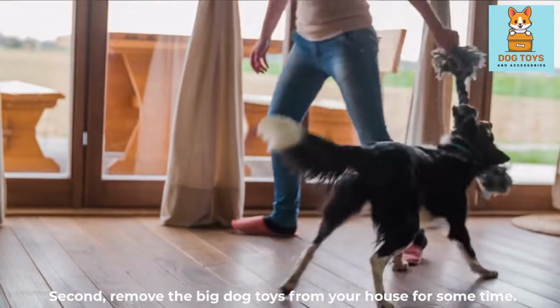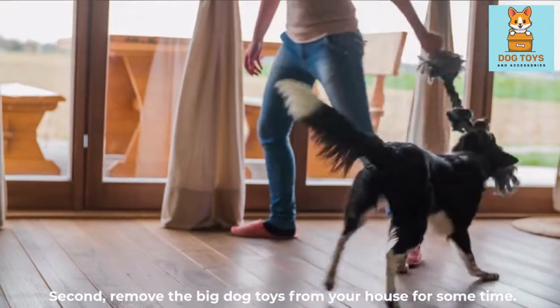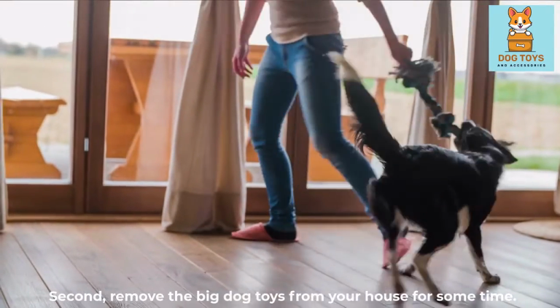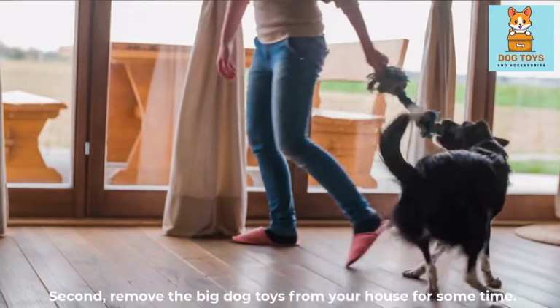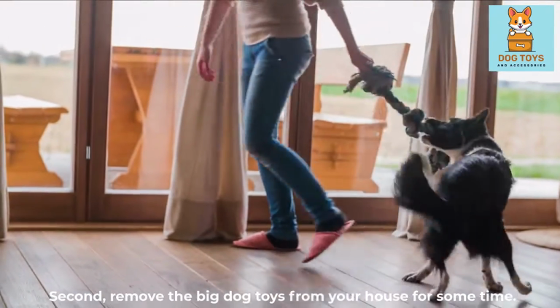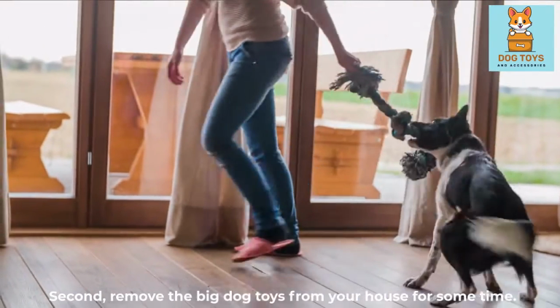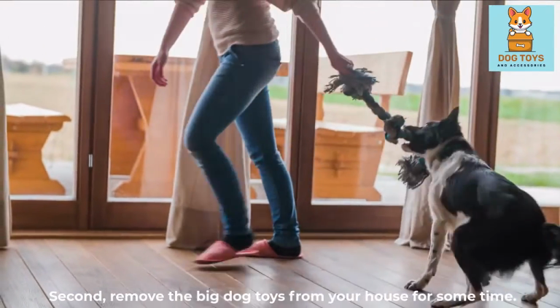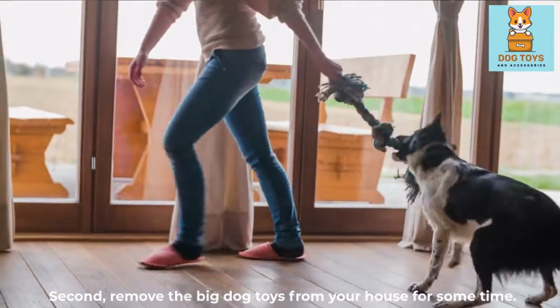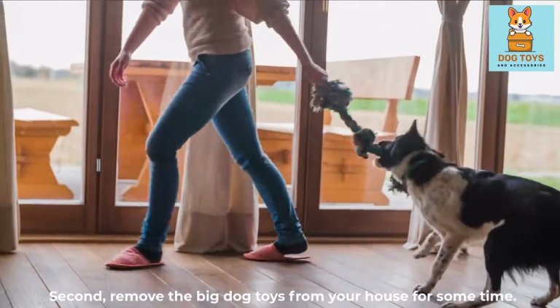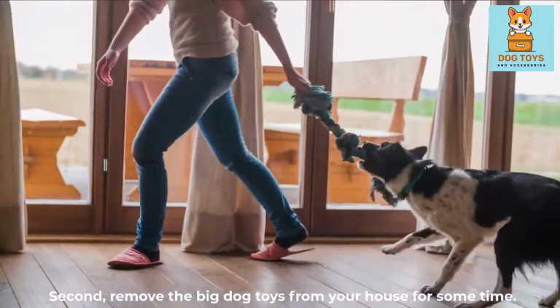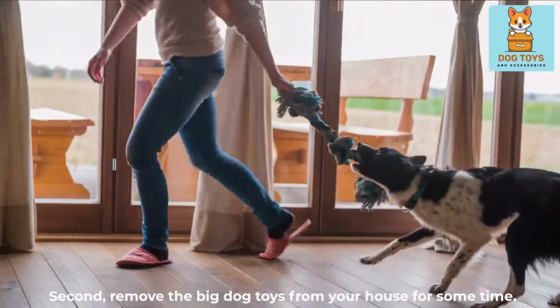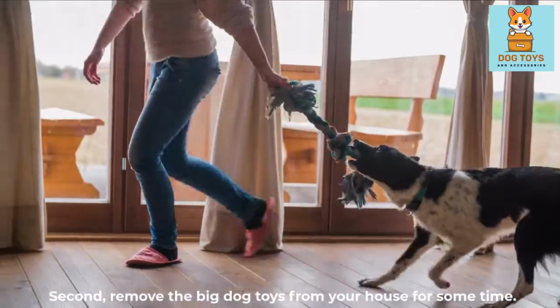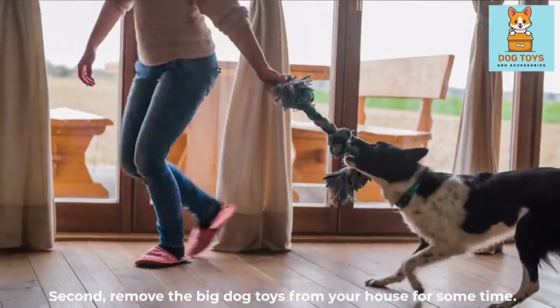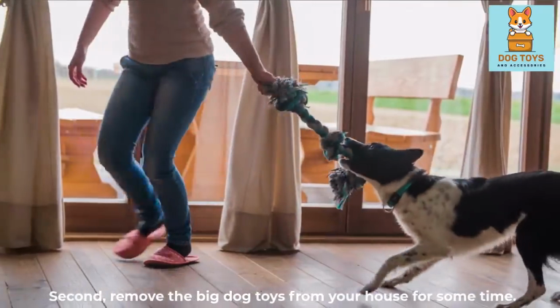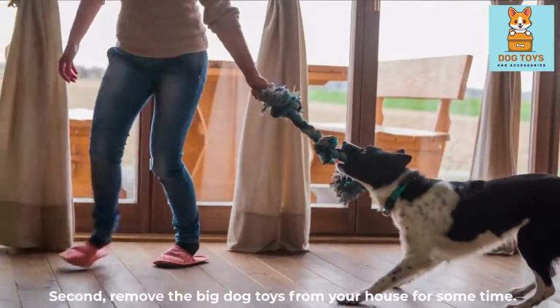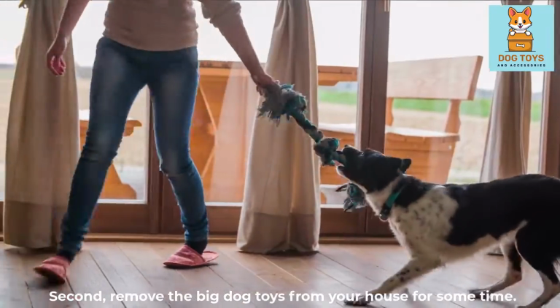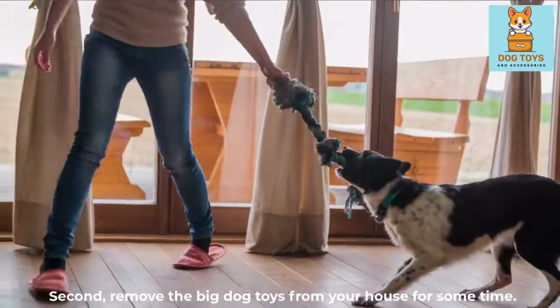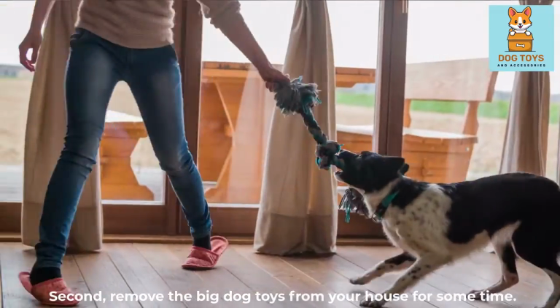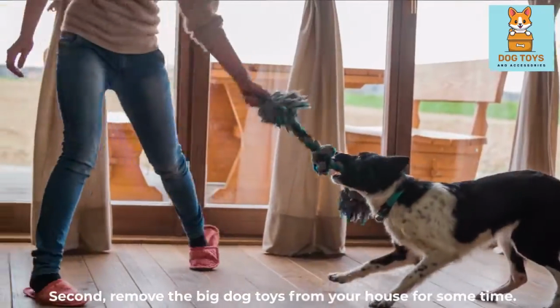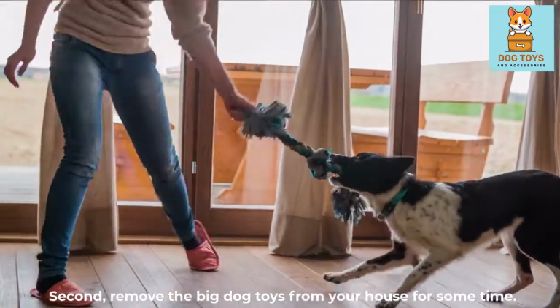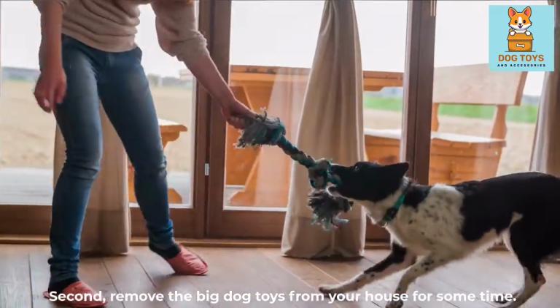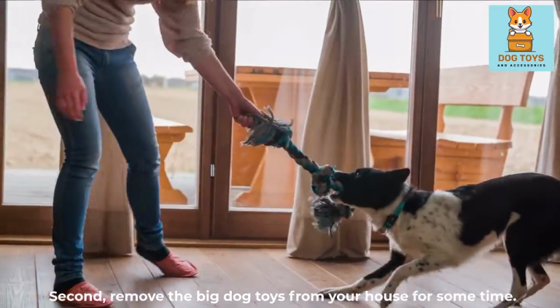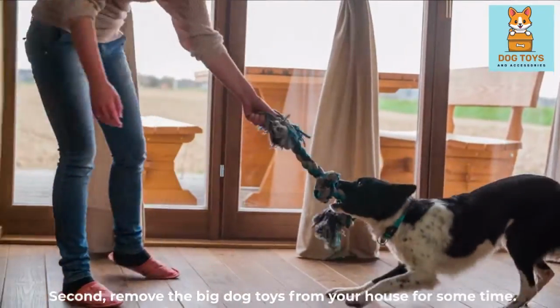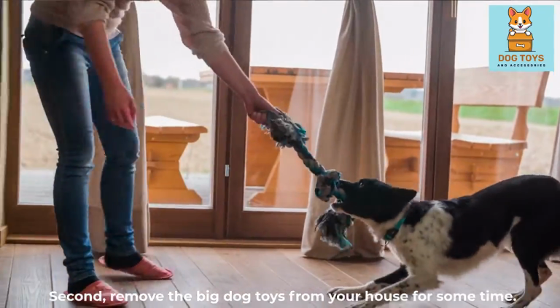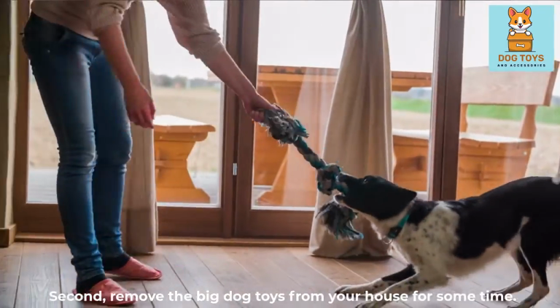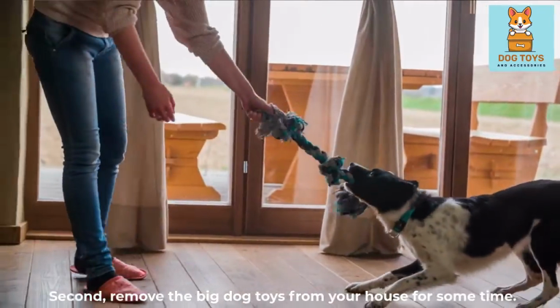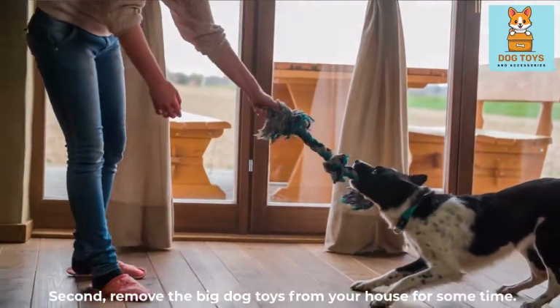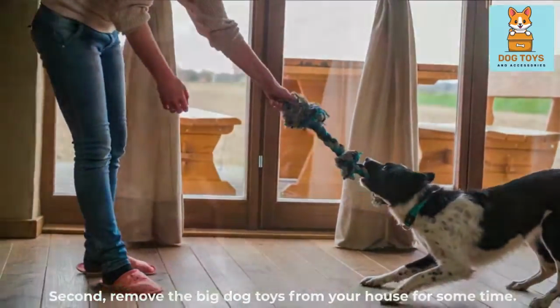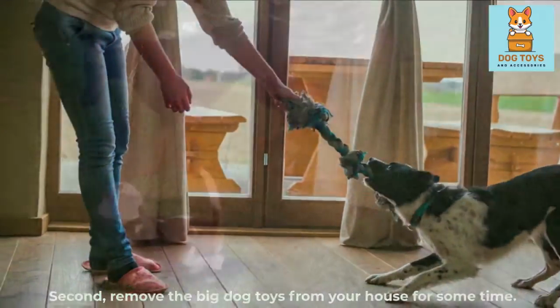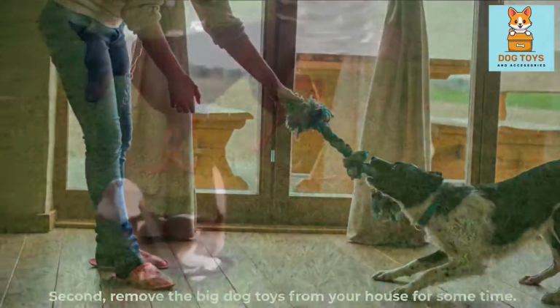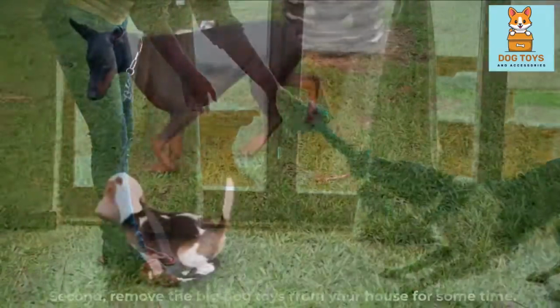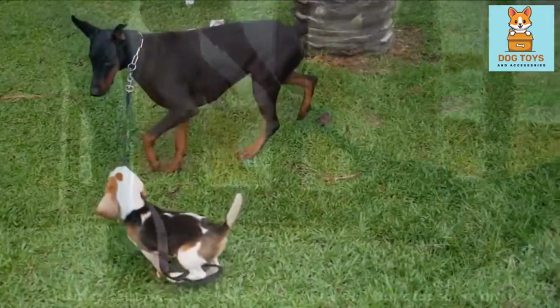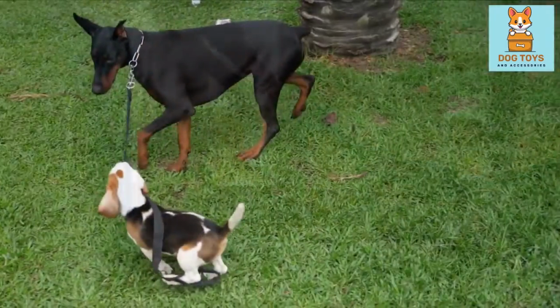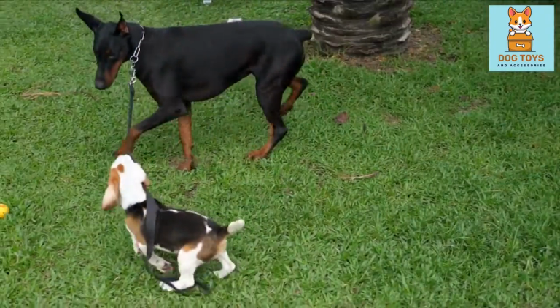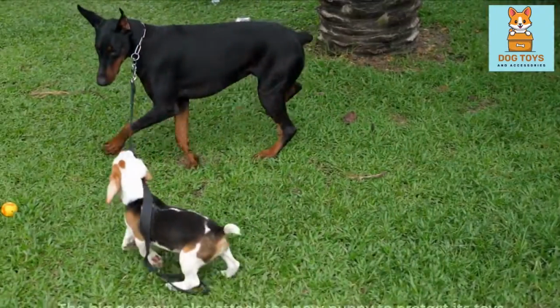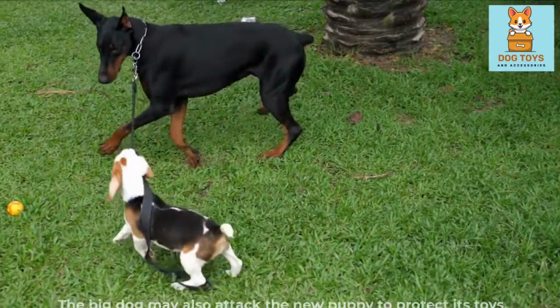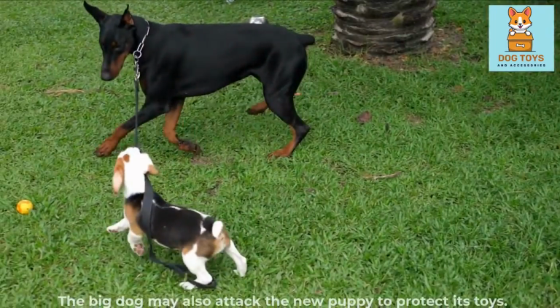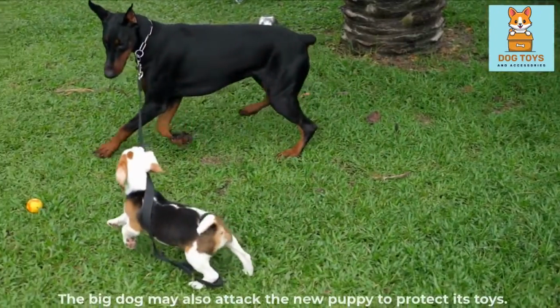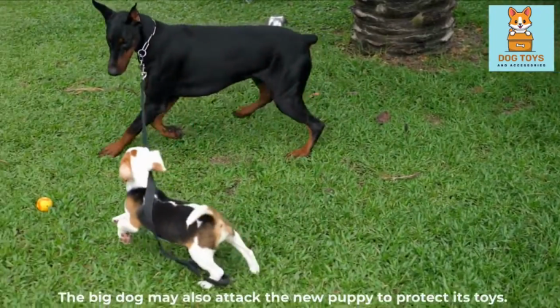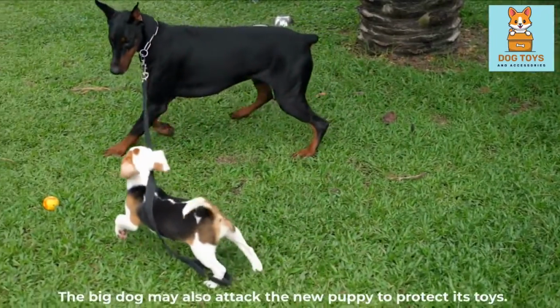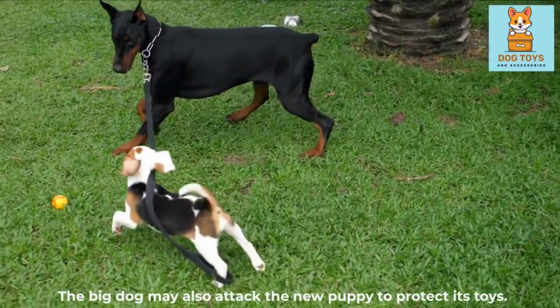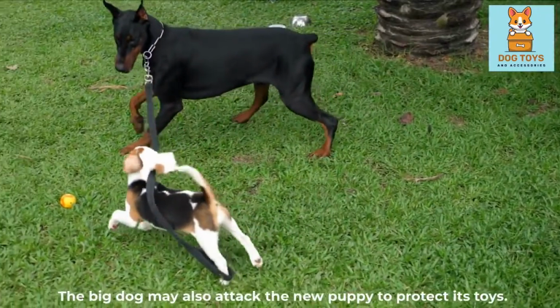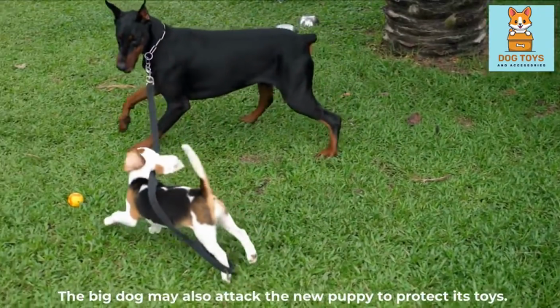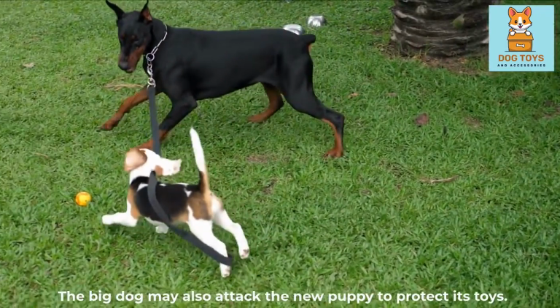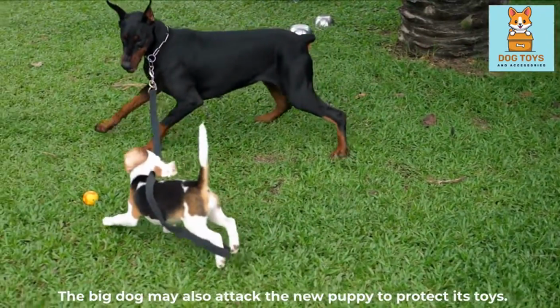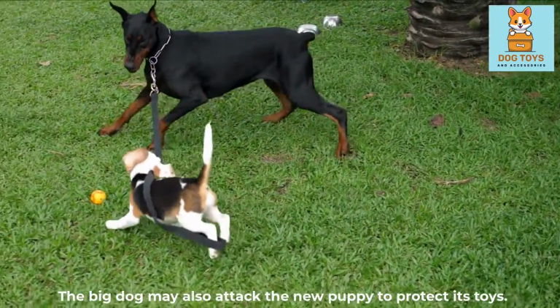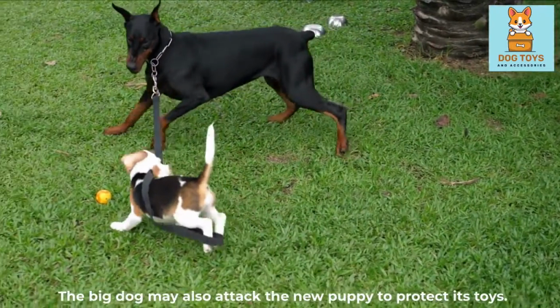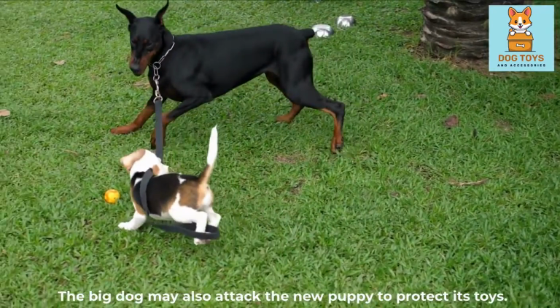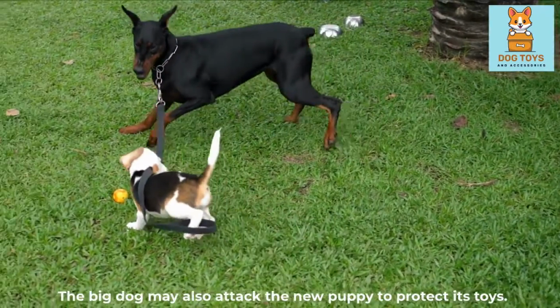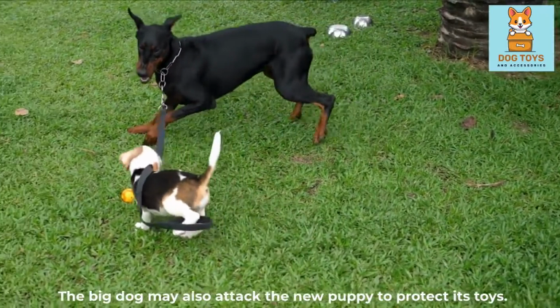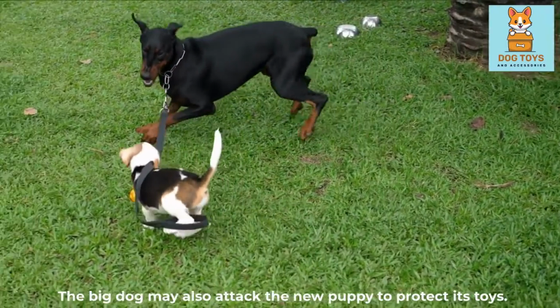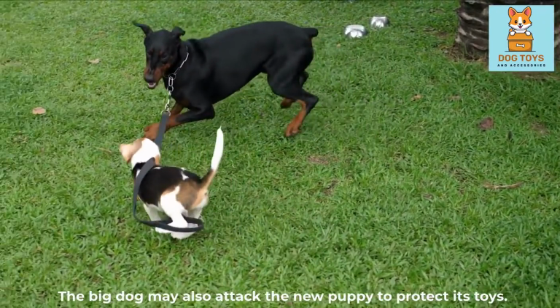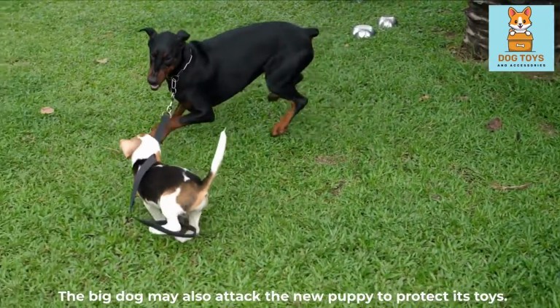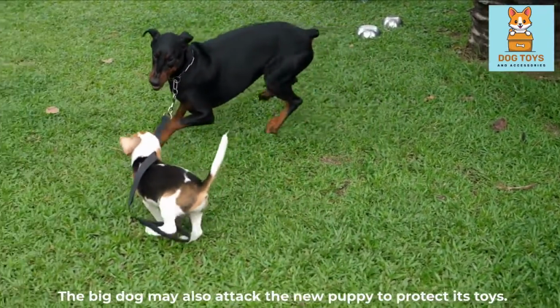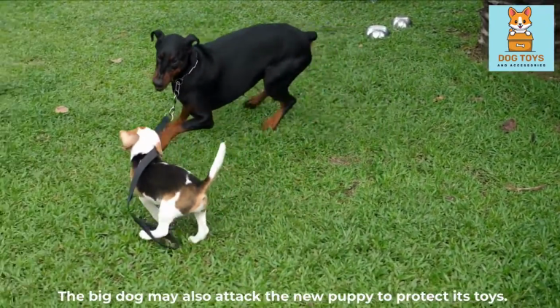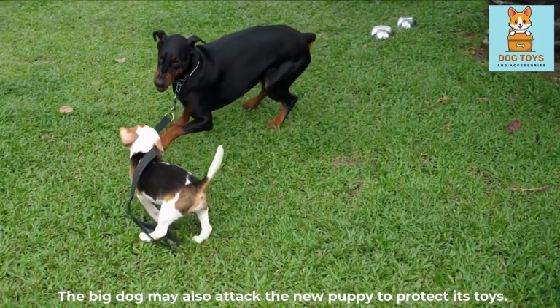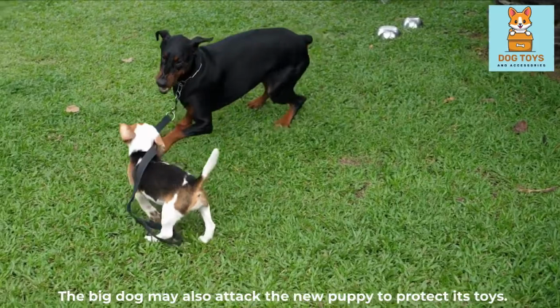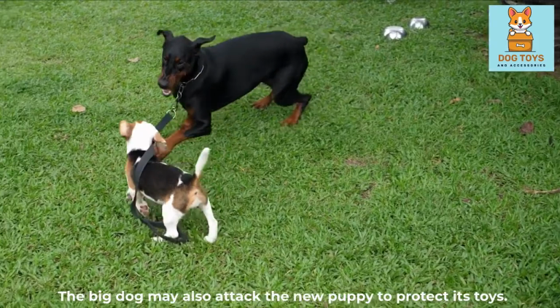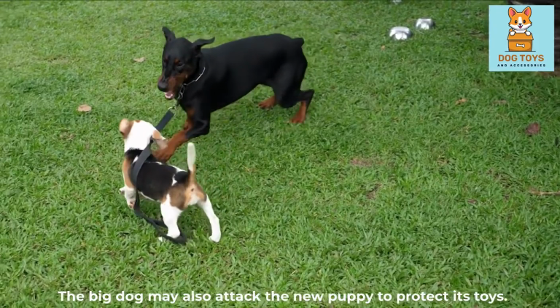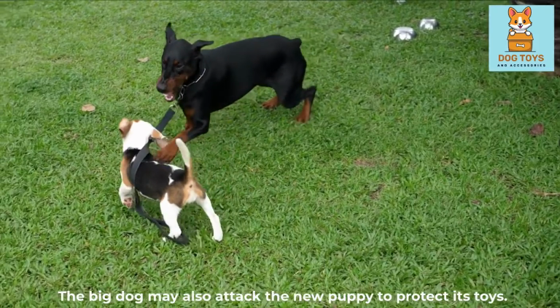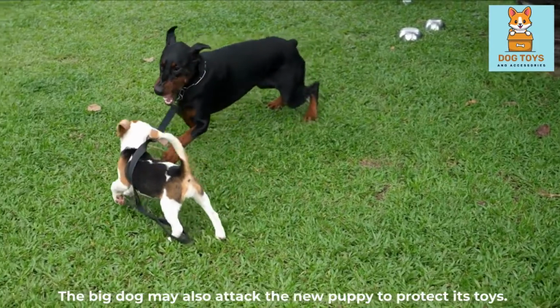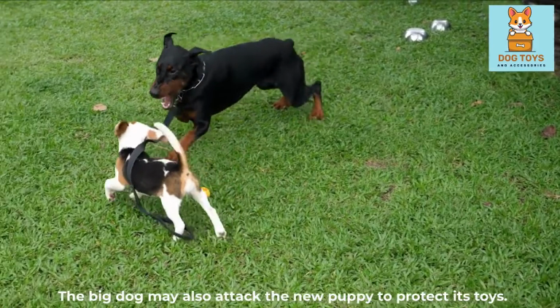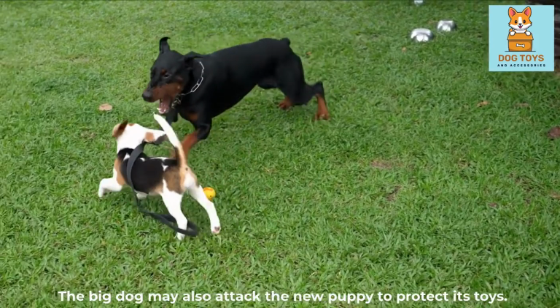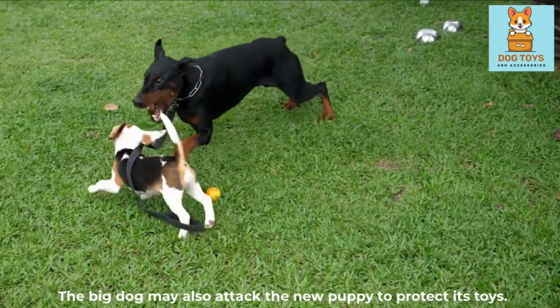Remove the big dog's toys from your house for some time, as the big dog may also attack the new puppy to protect its toys.